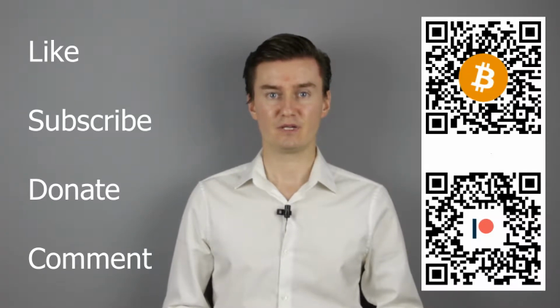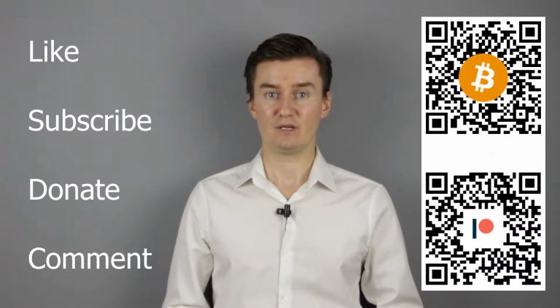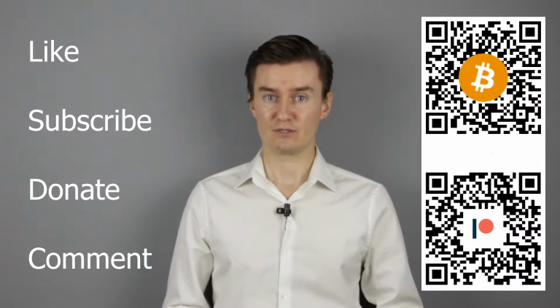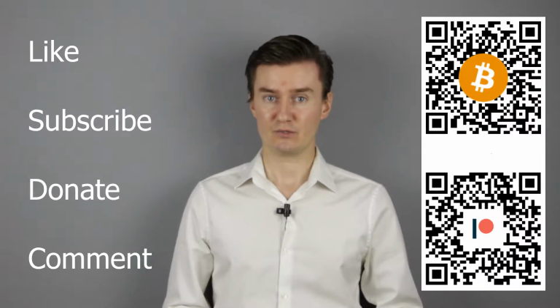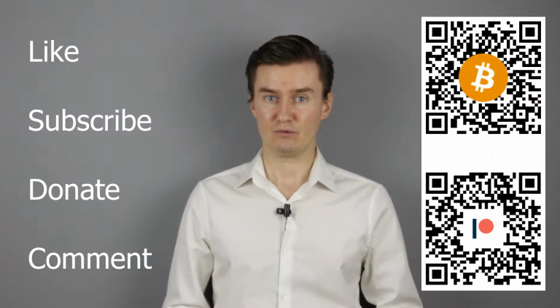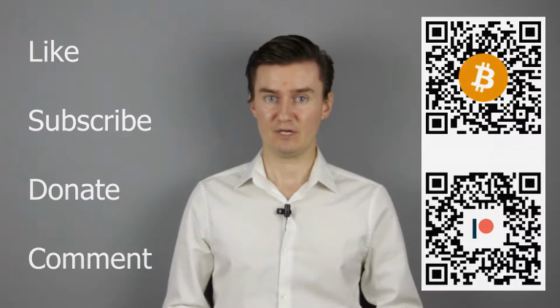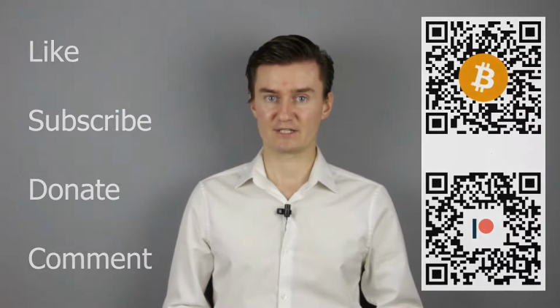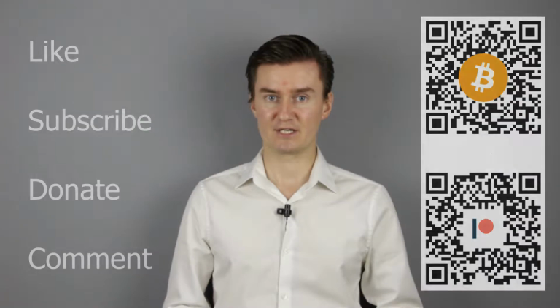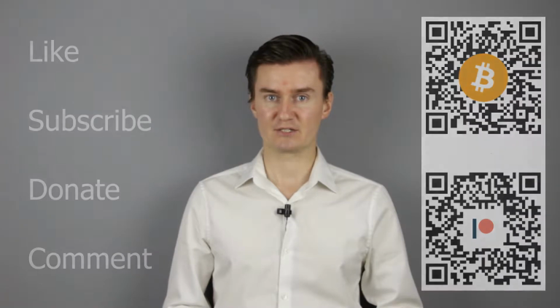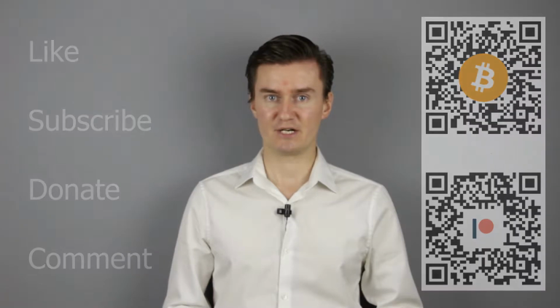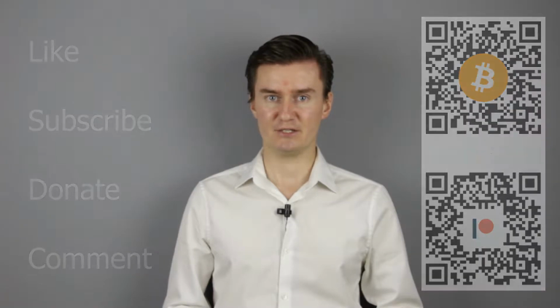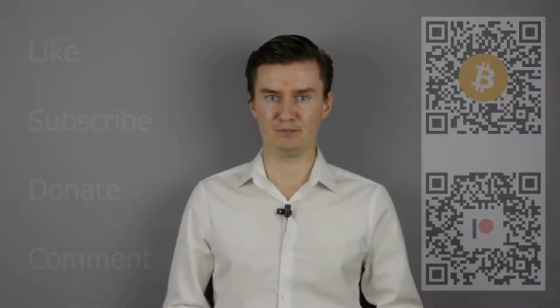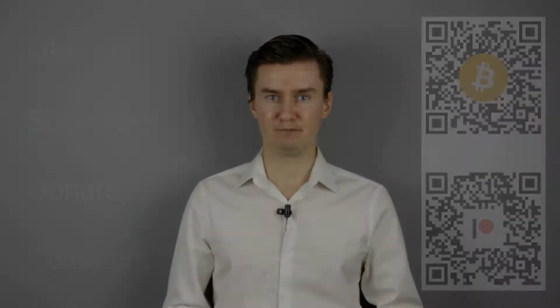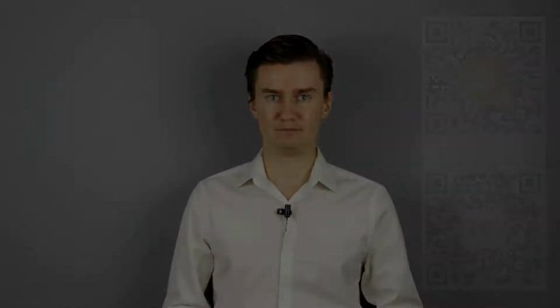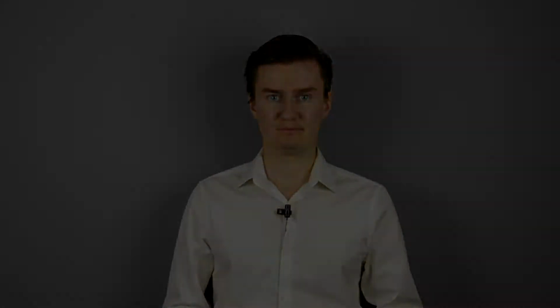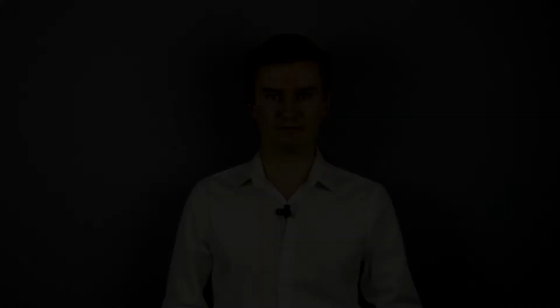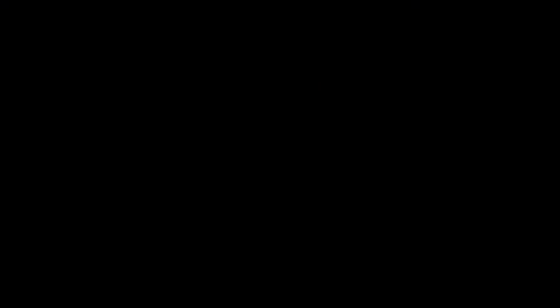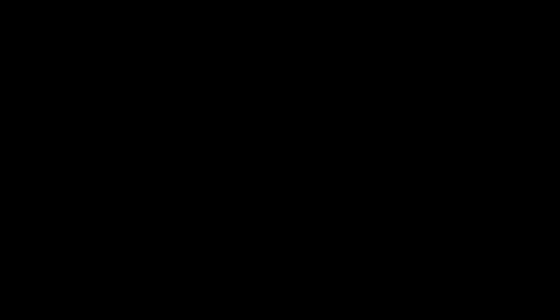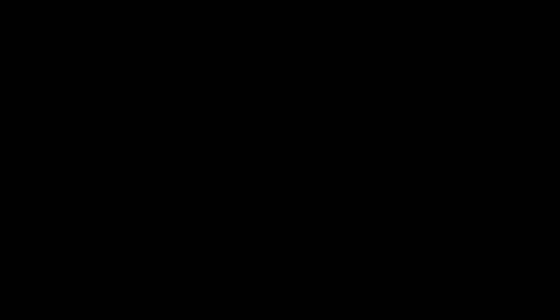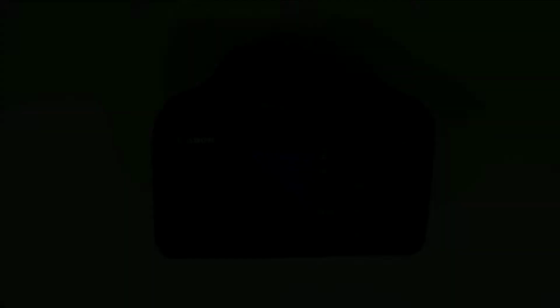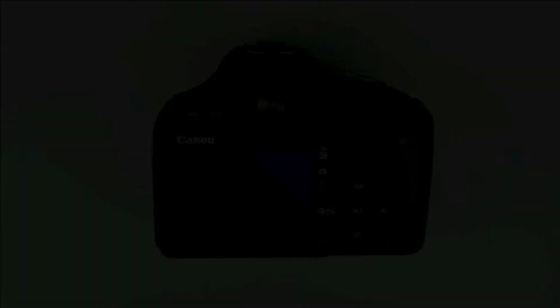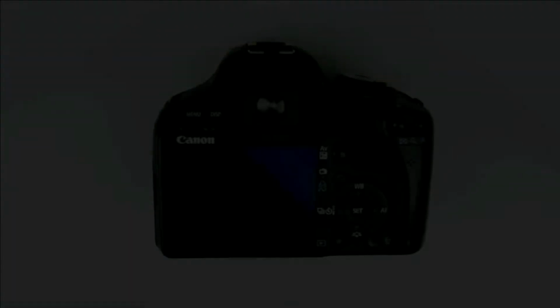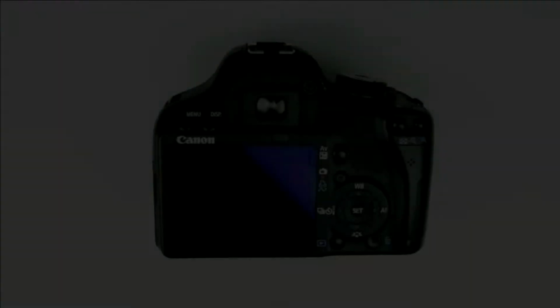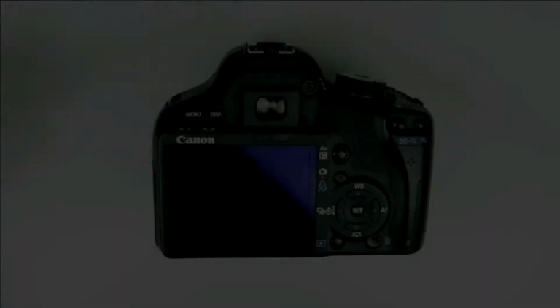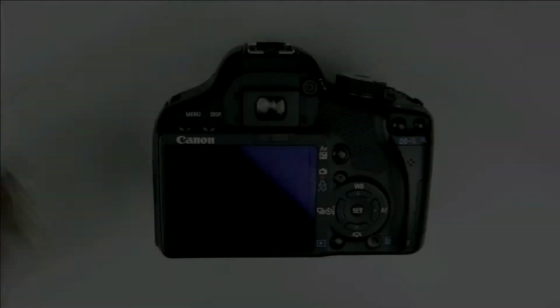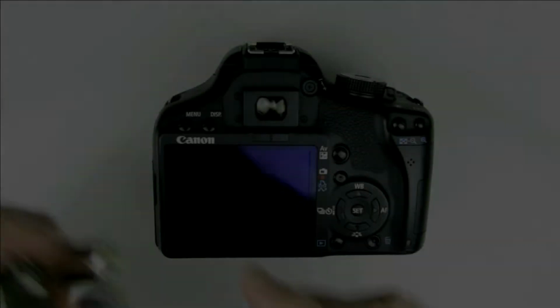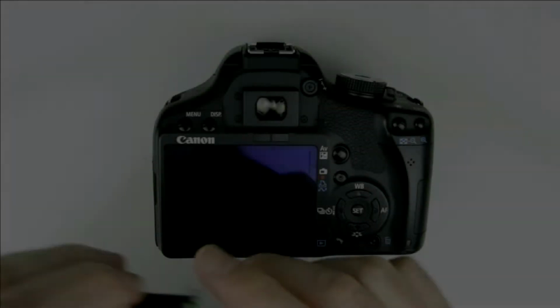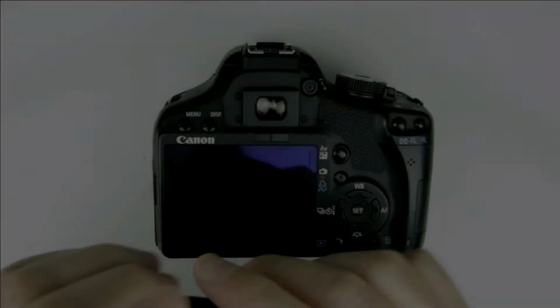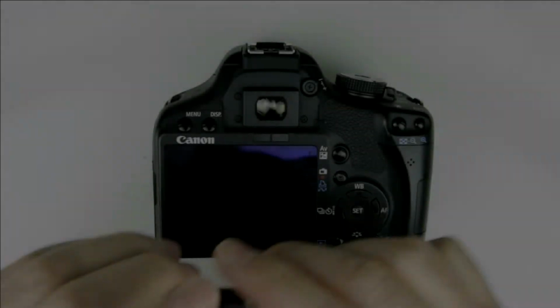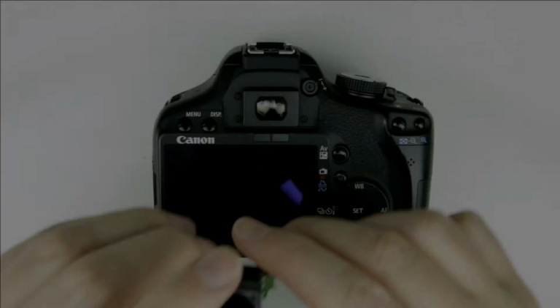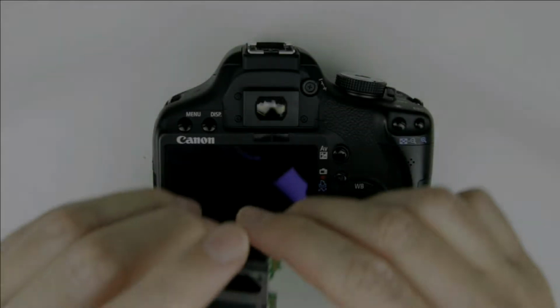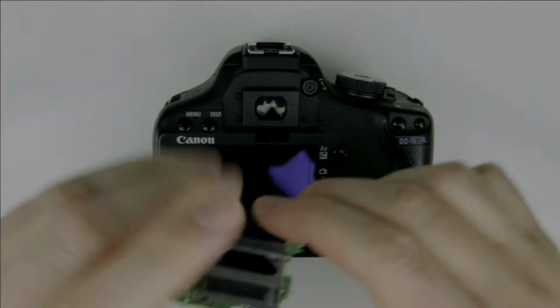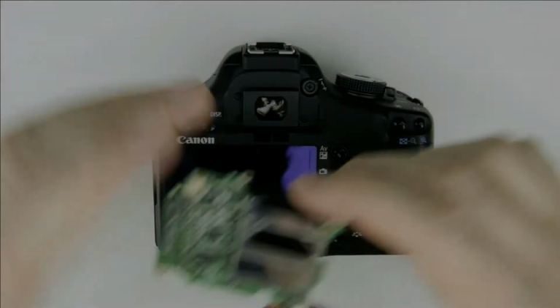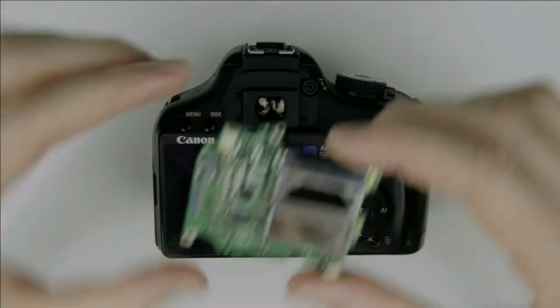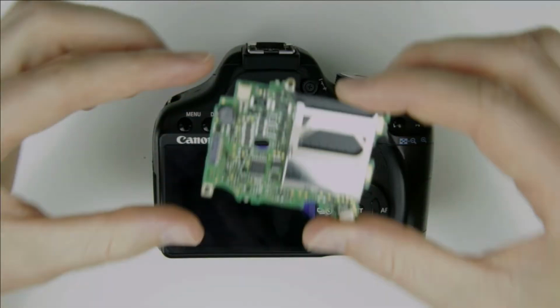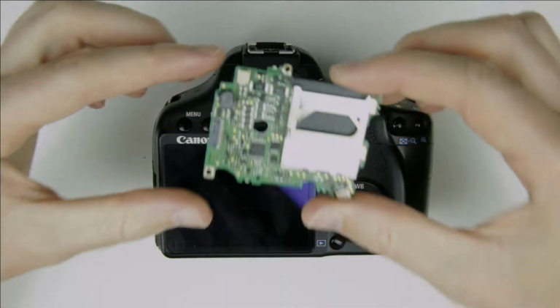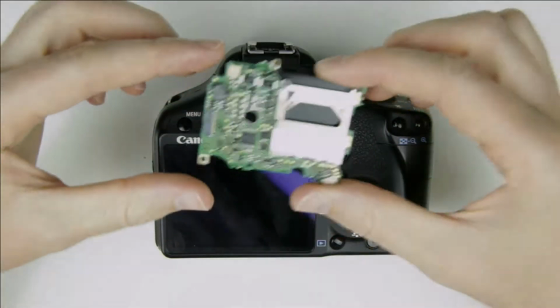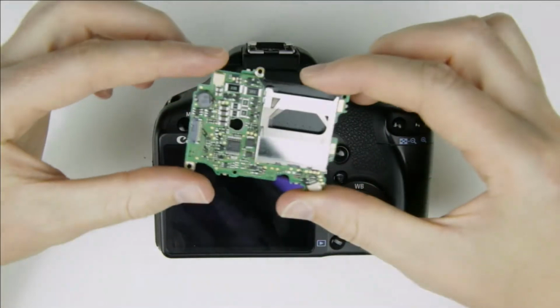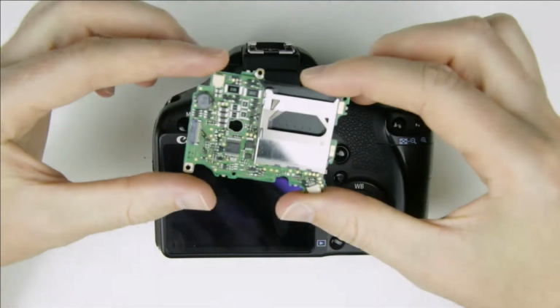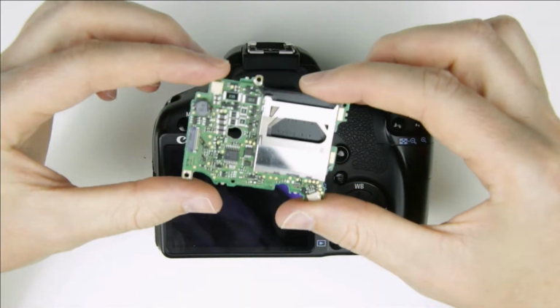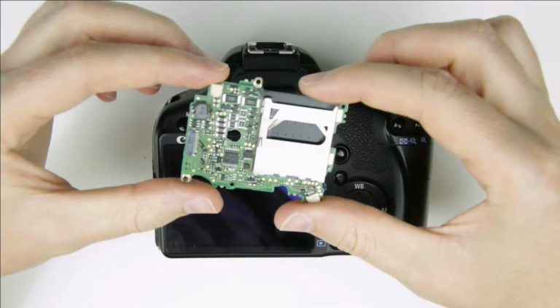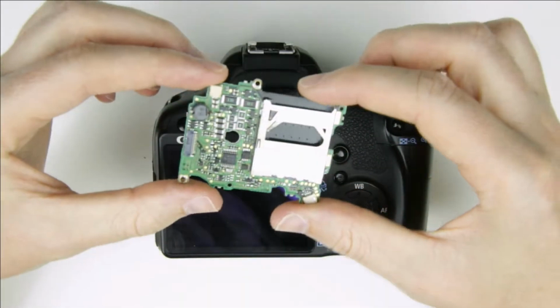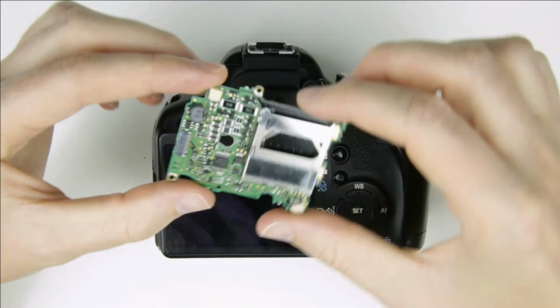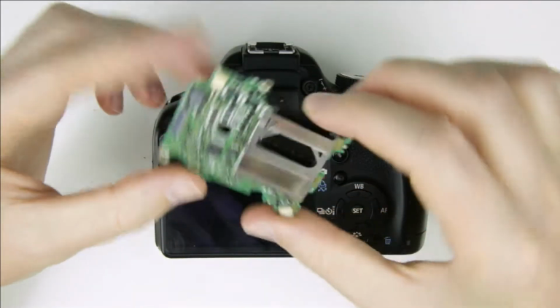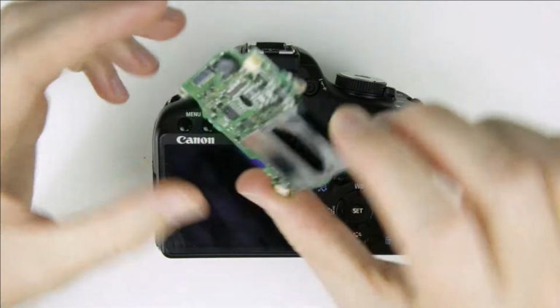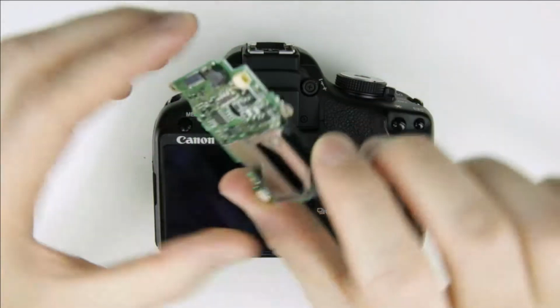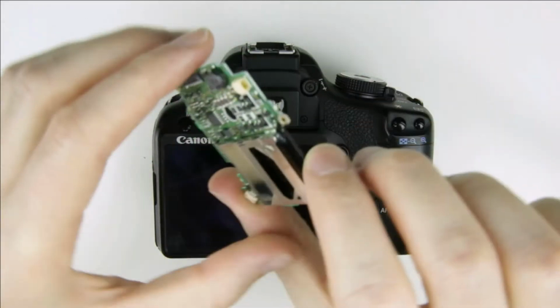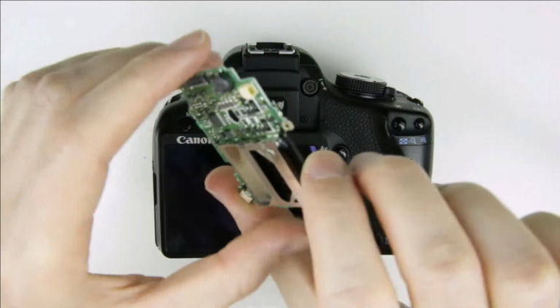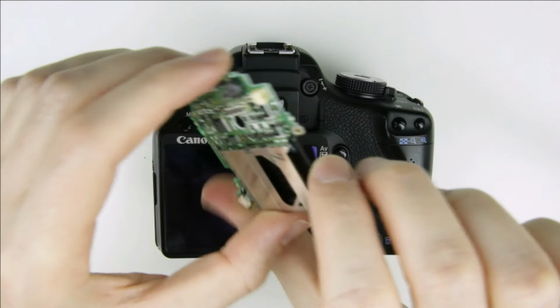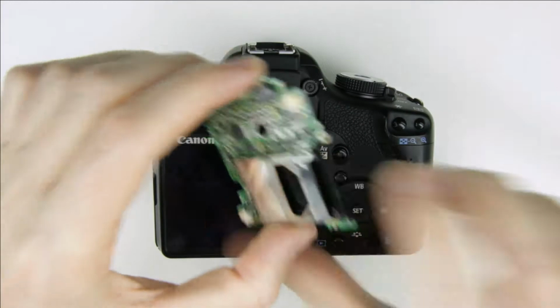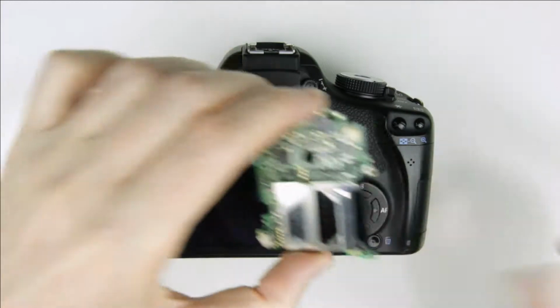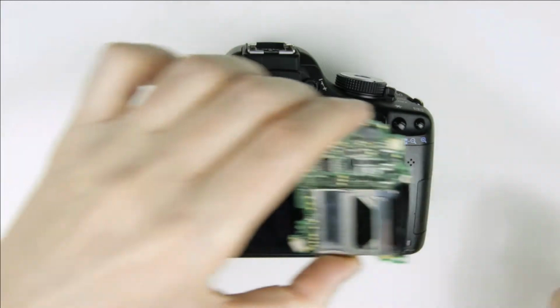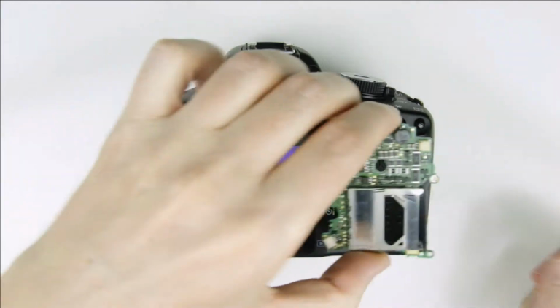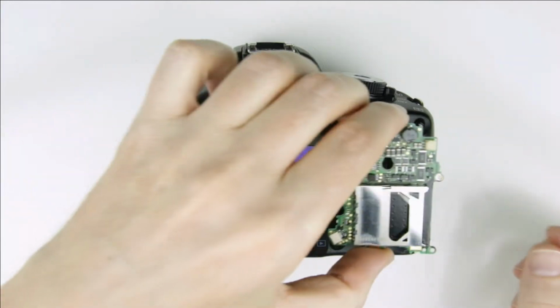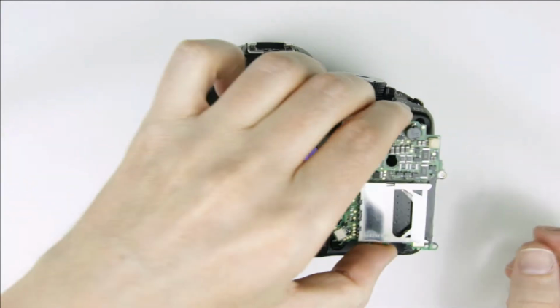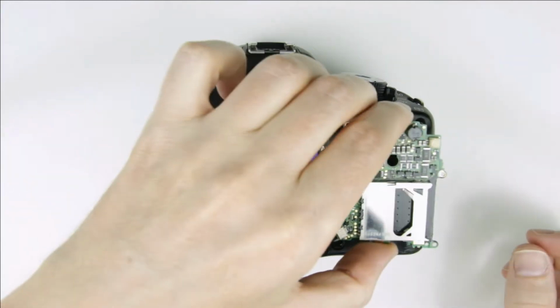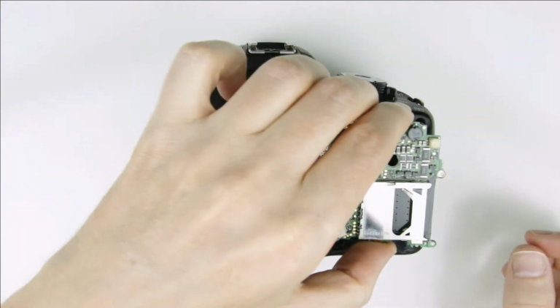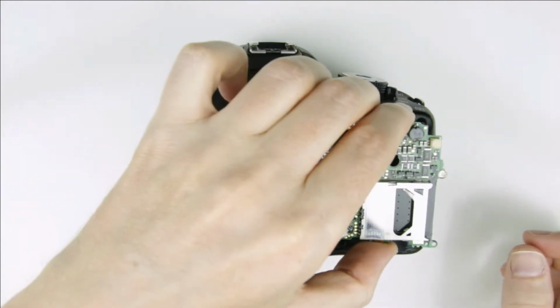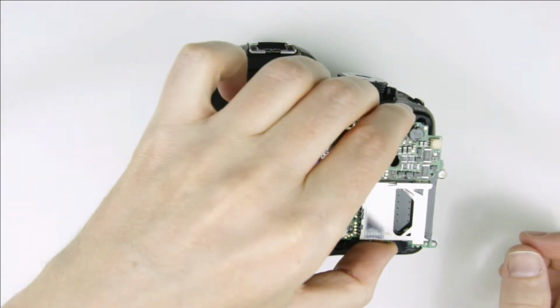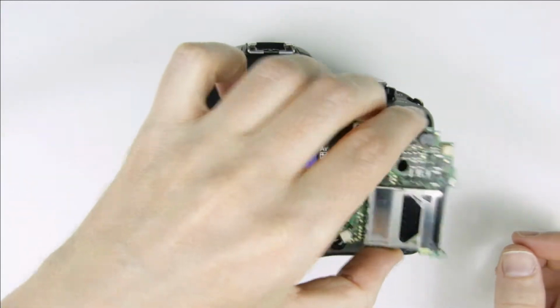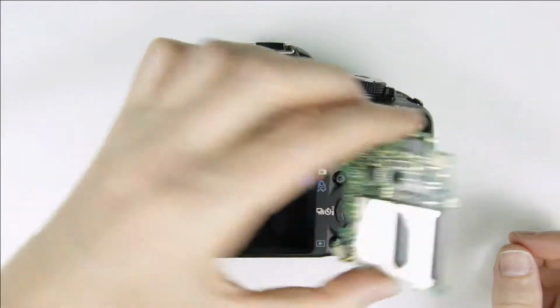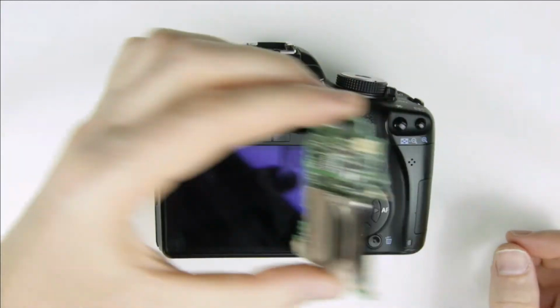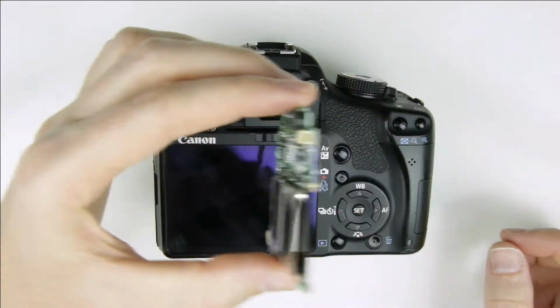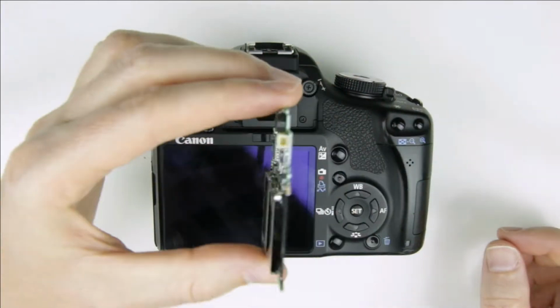So, let's get started. This is the new memory card slot board panel, which will be replaced after the camera is disassembled.